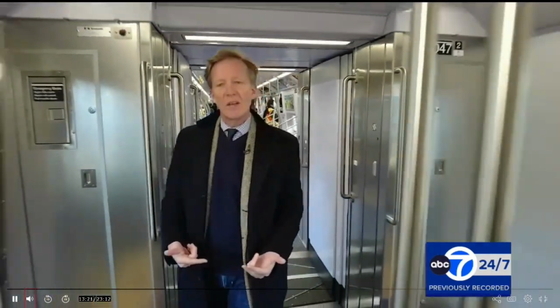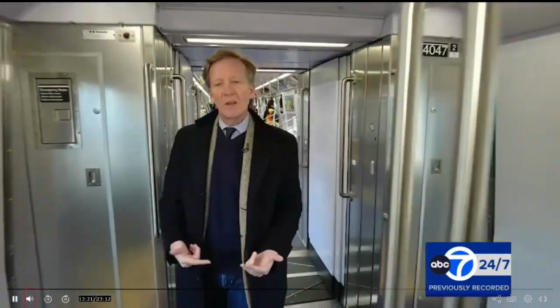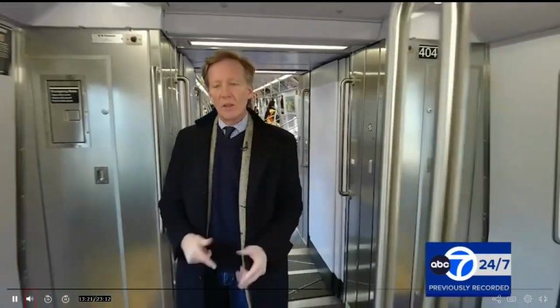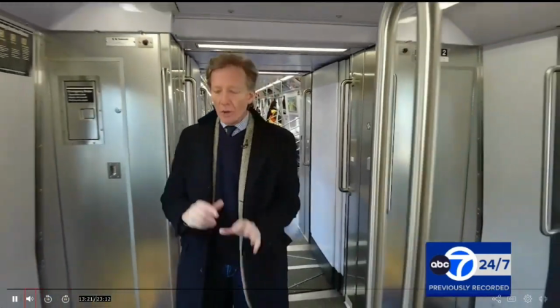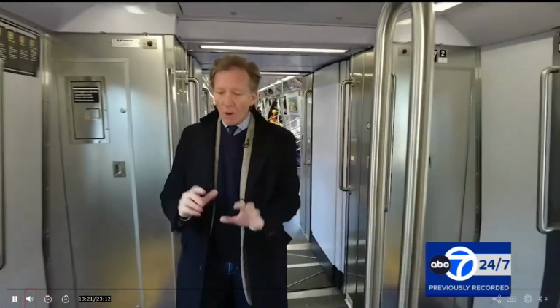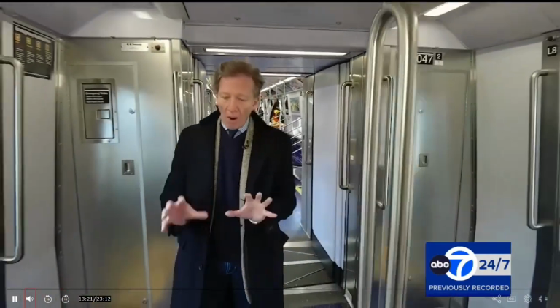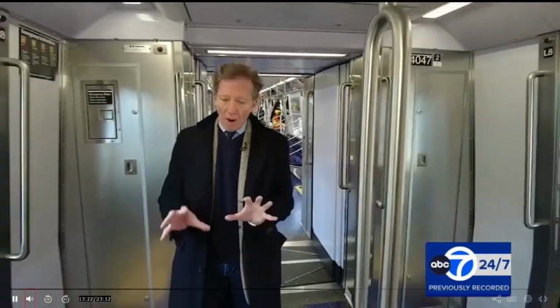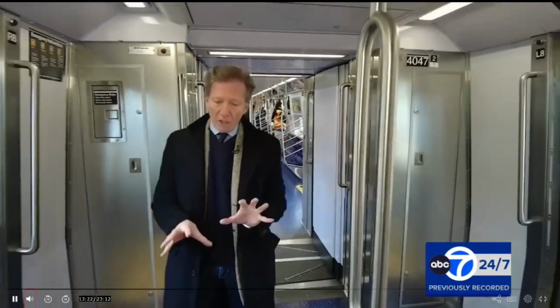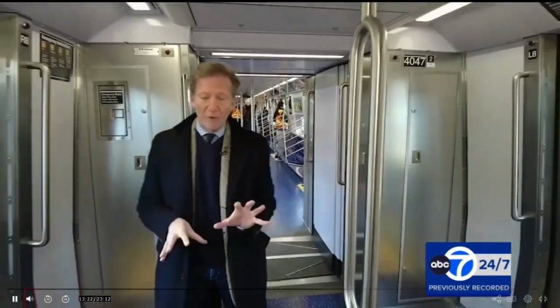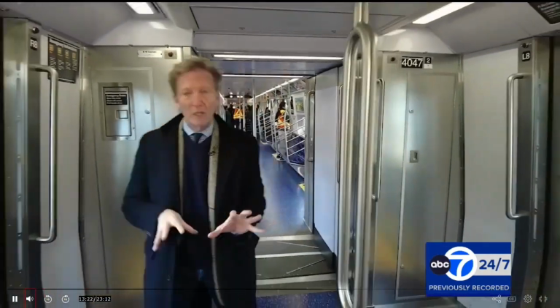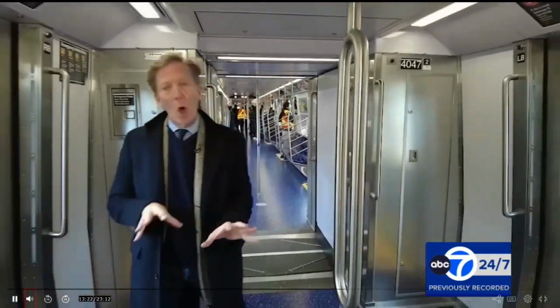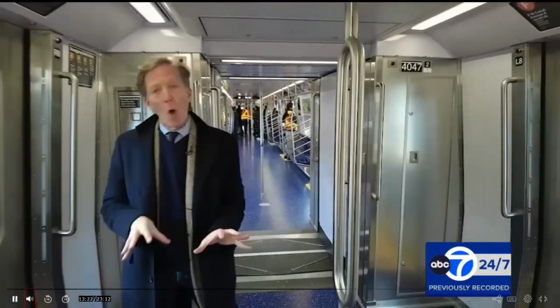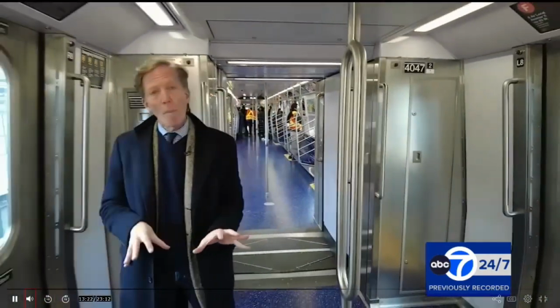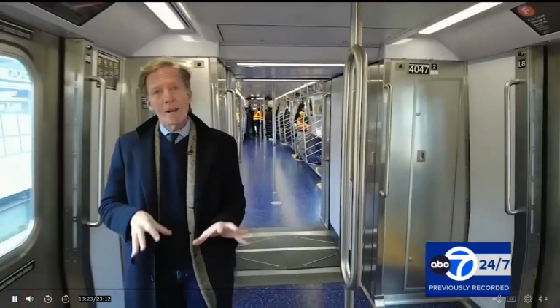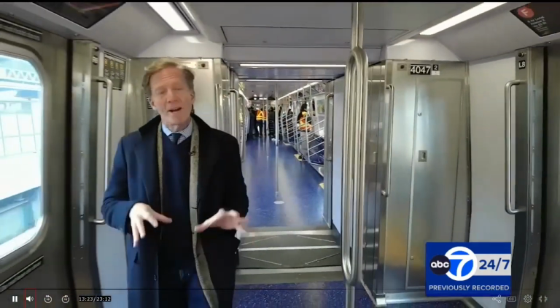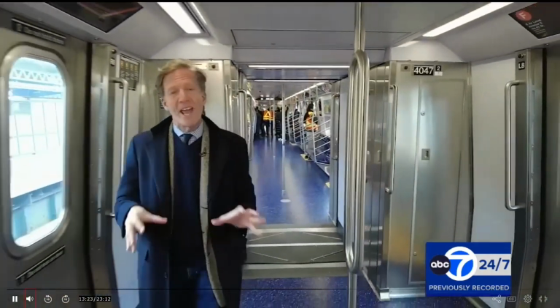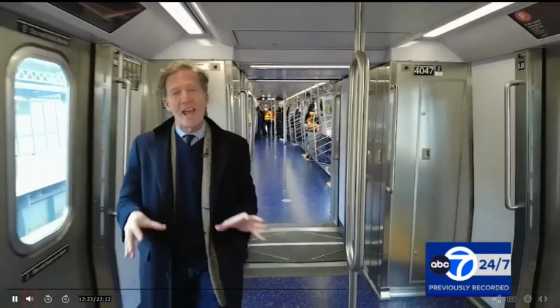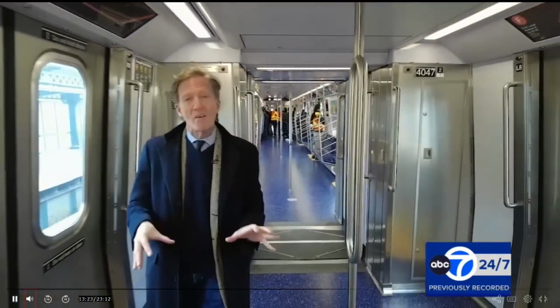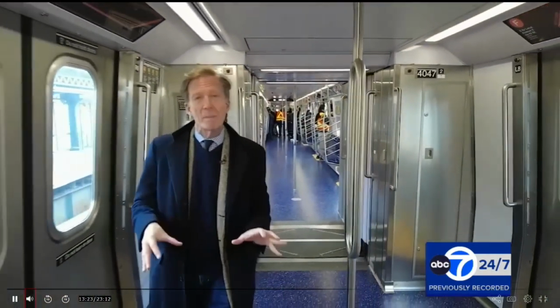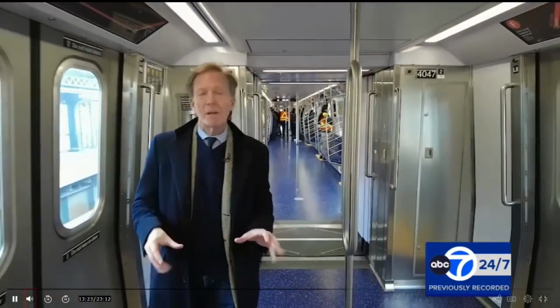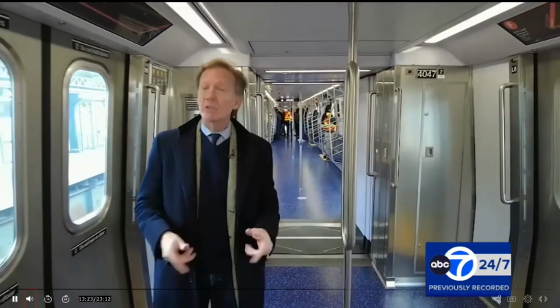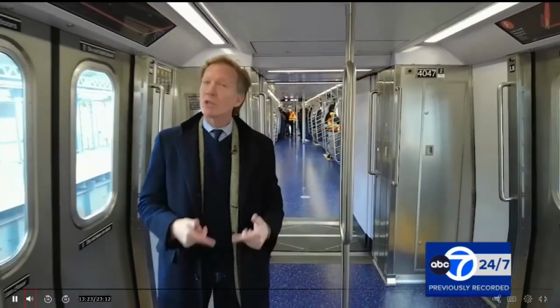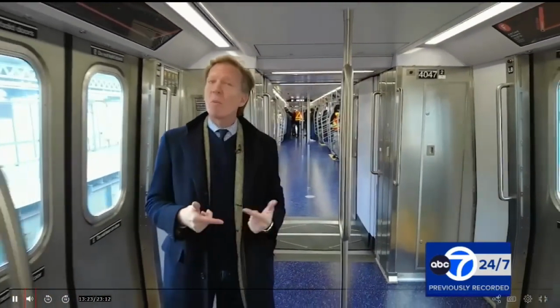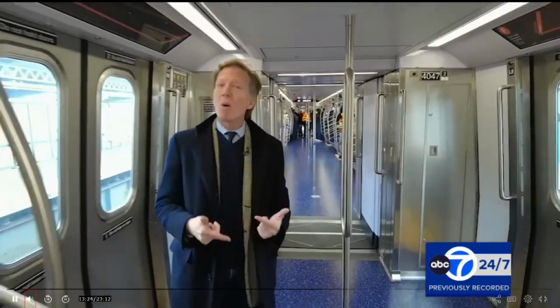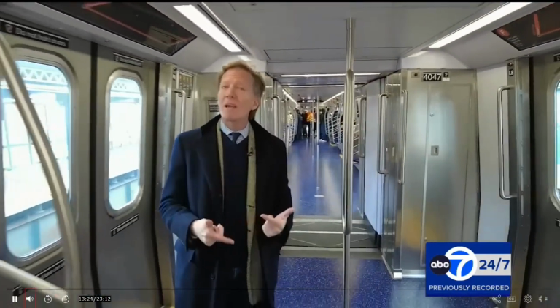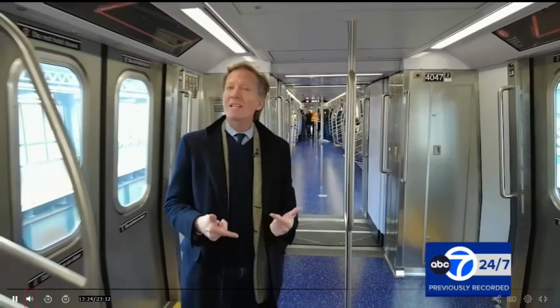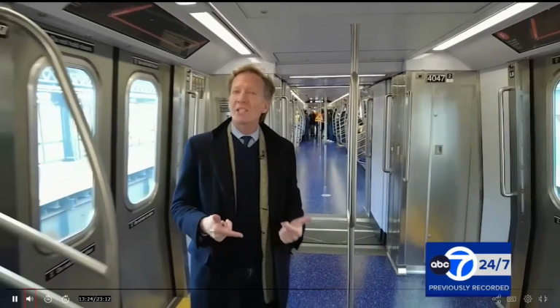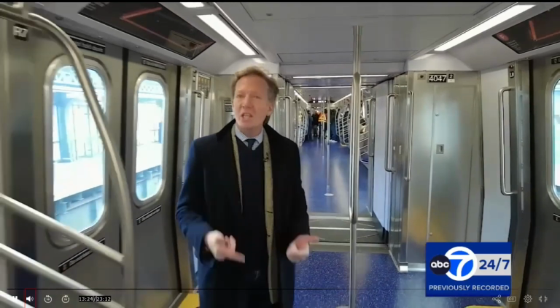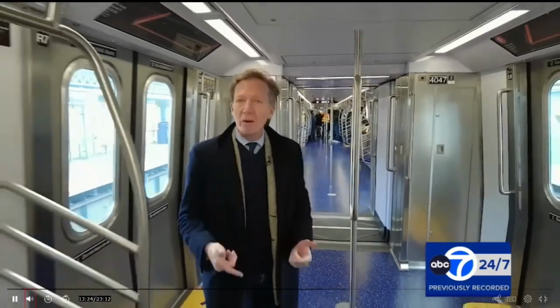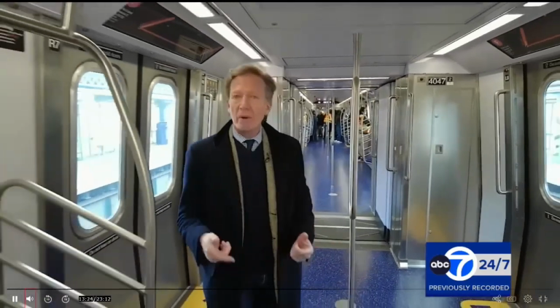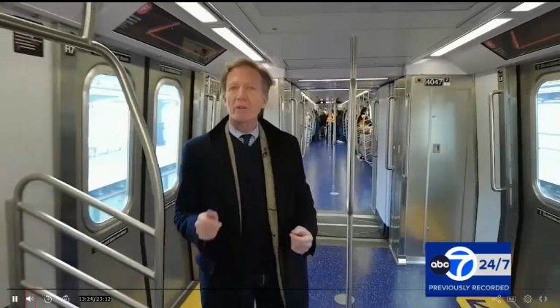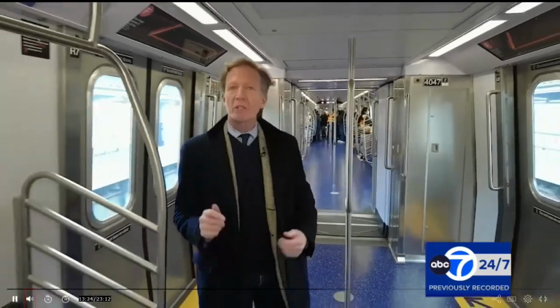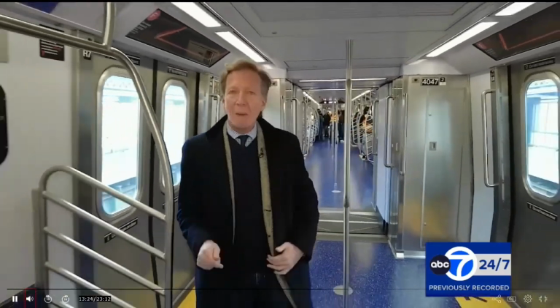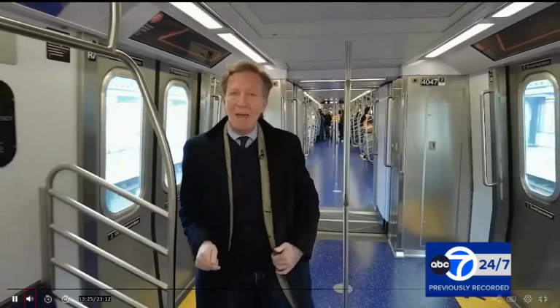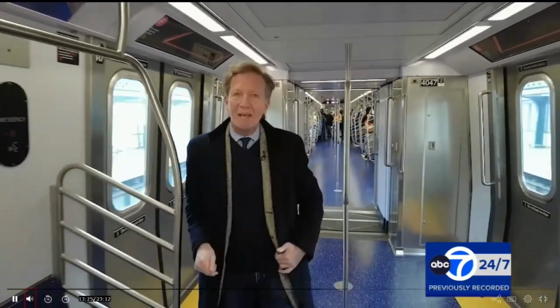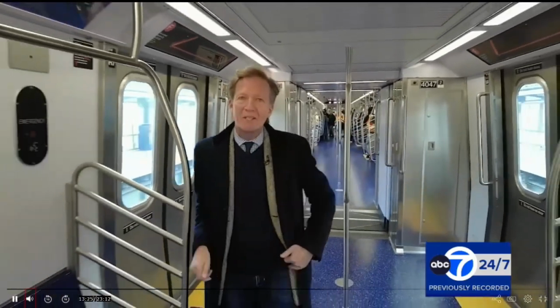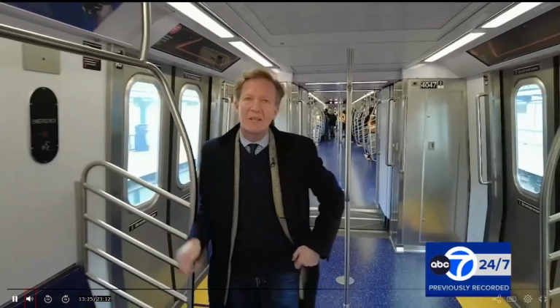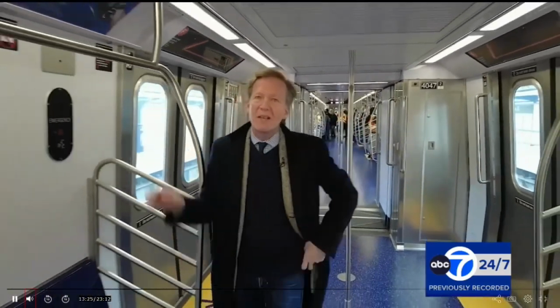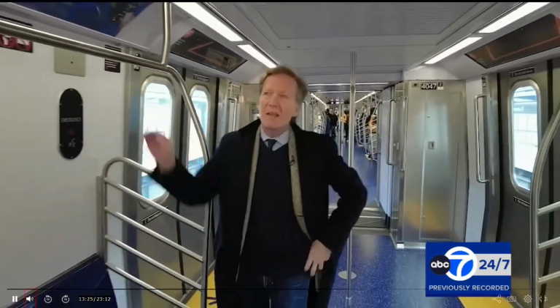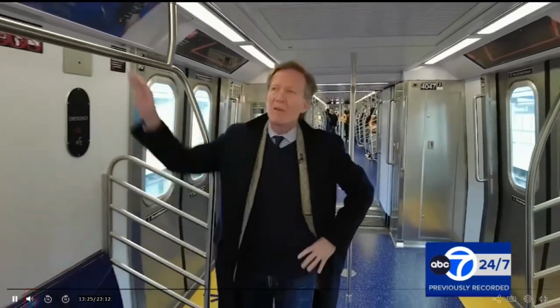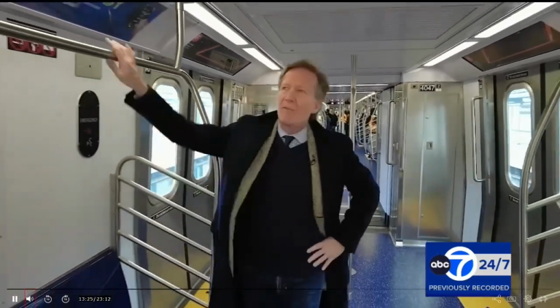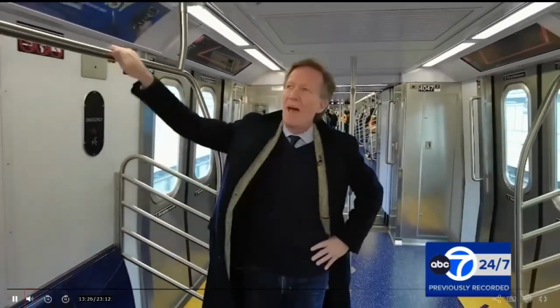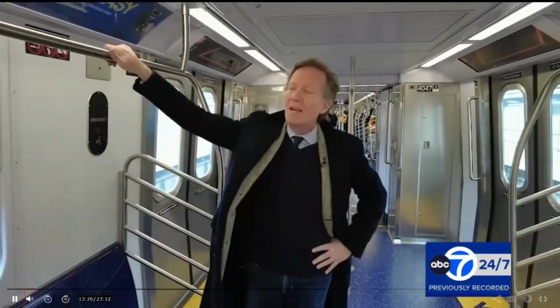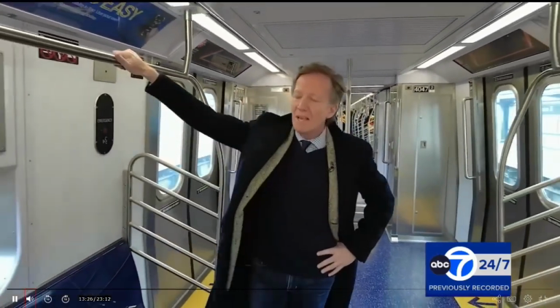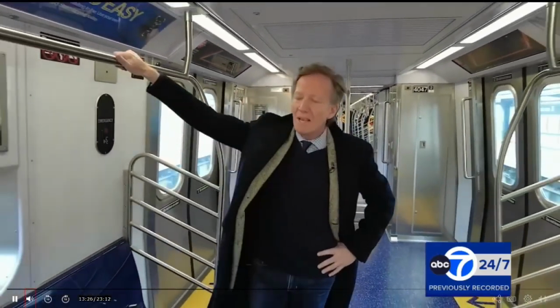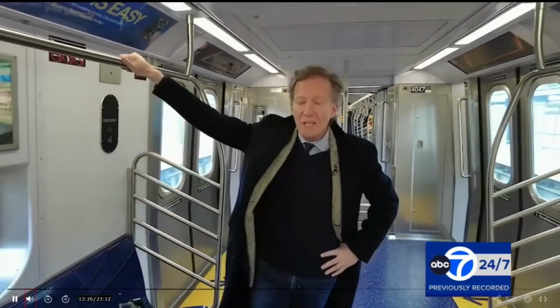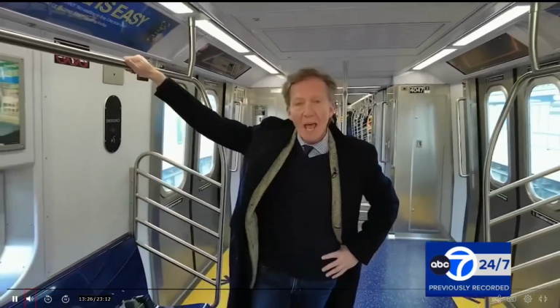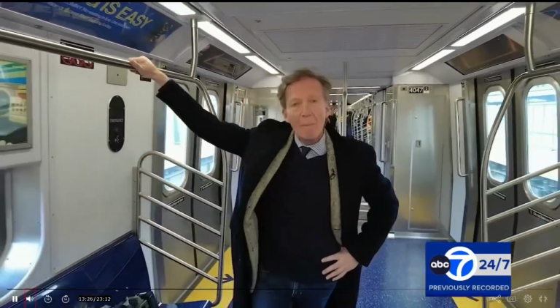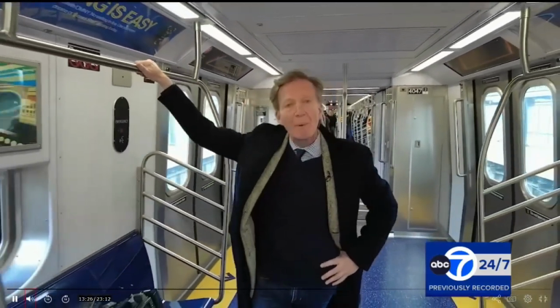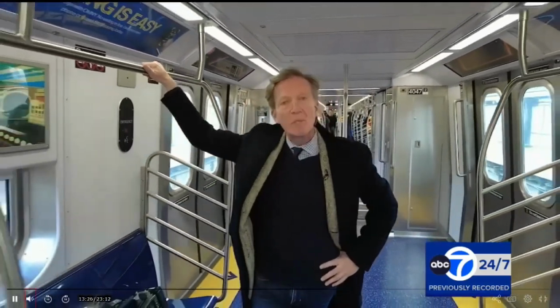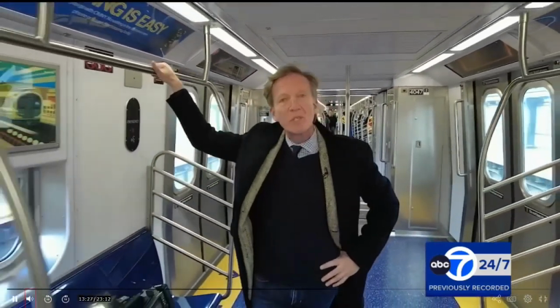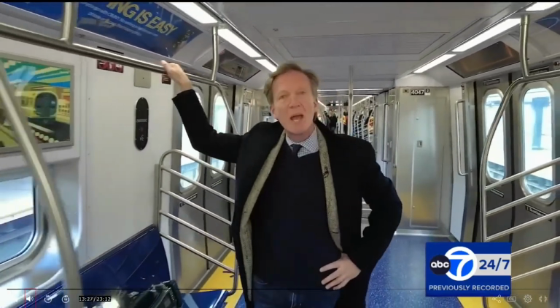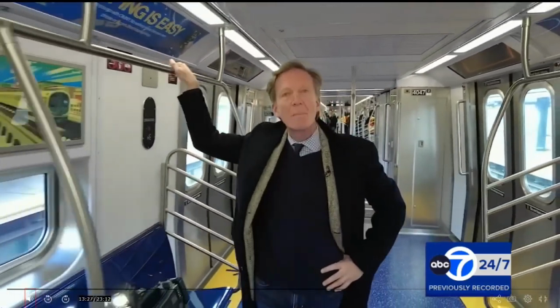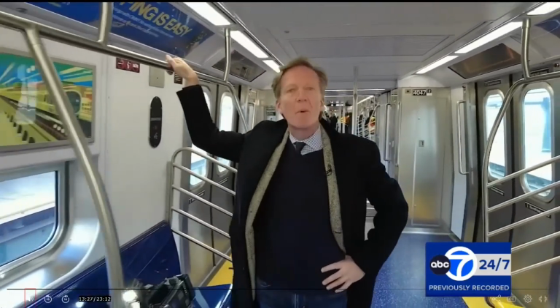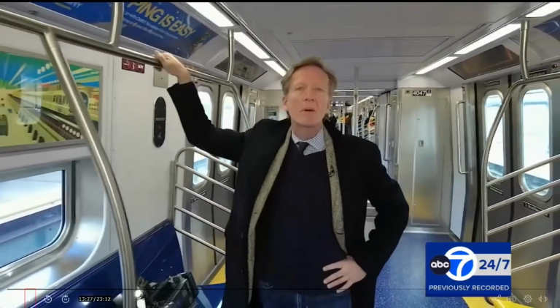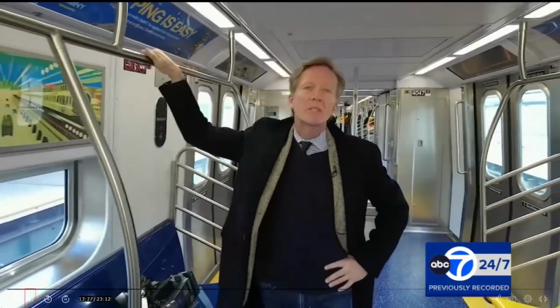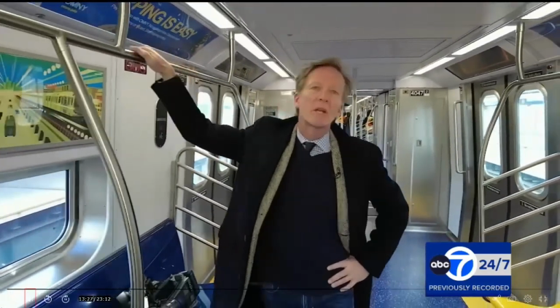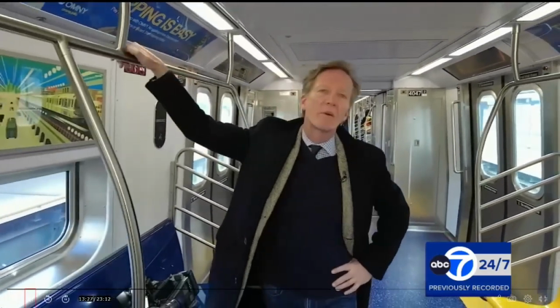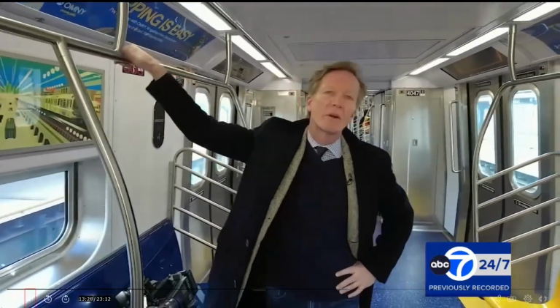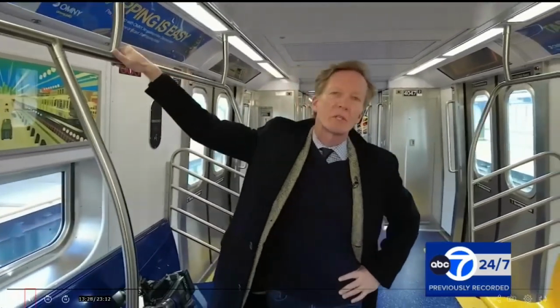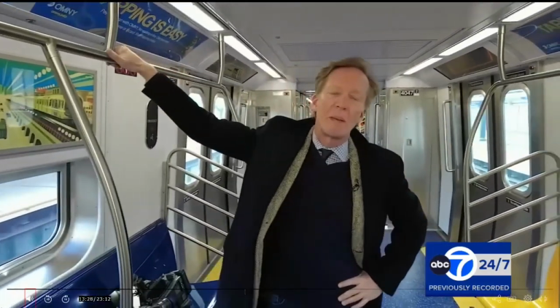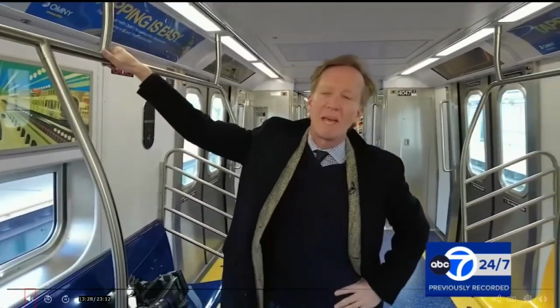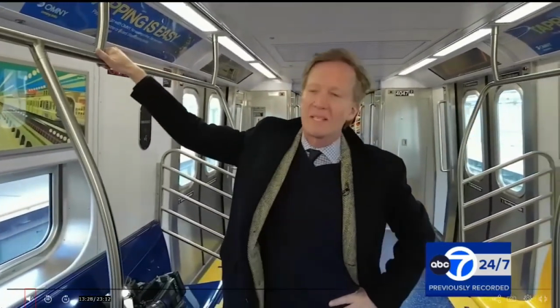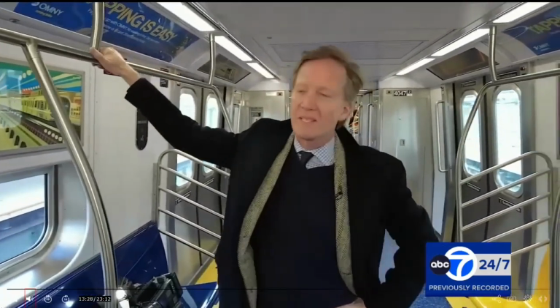The new cars feel open and airy because there's more interior space — in fact, 10% more interior space.